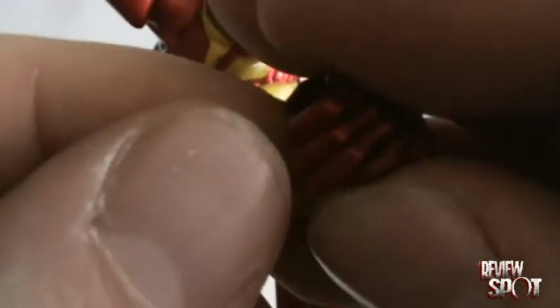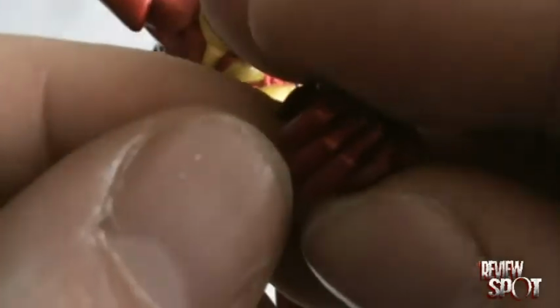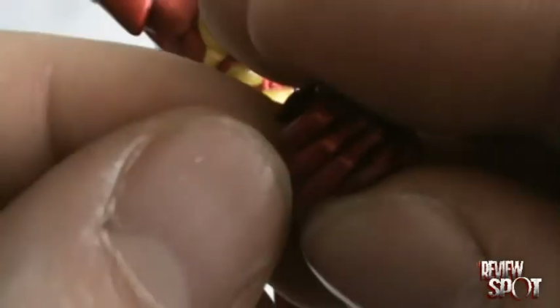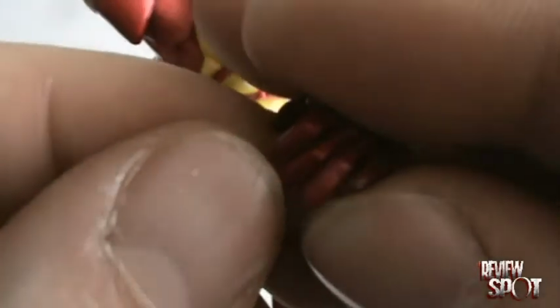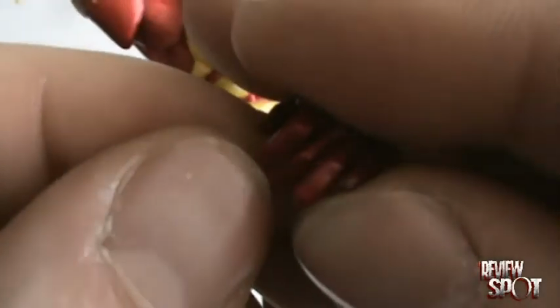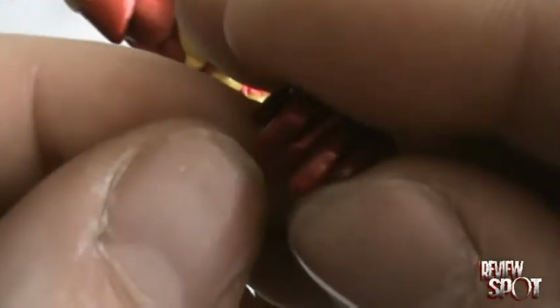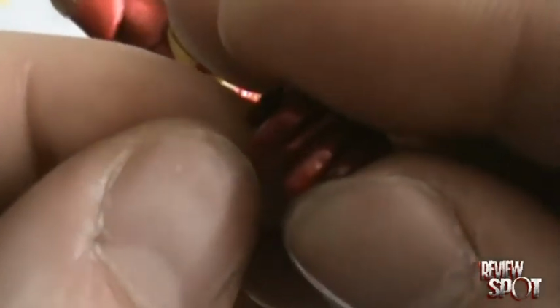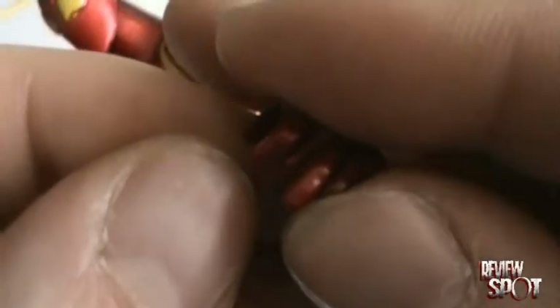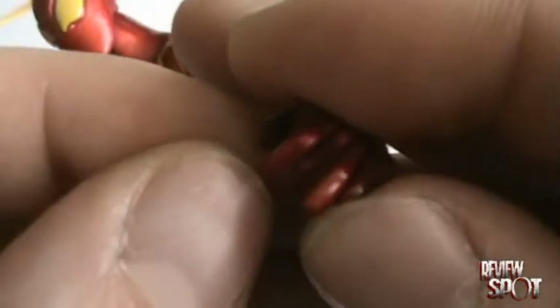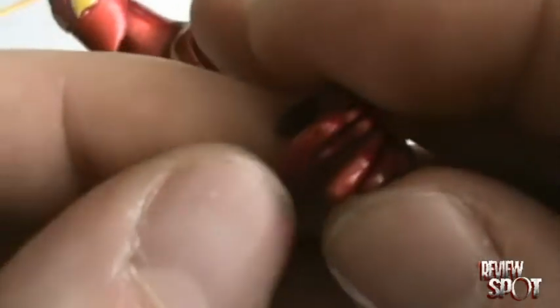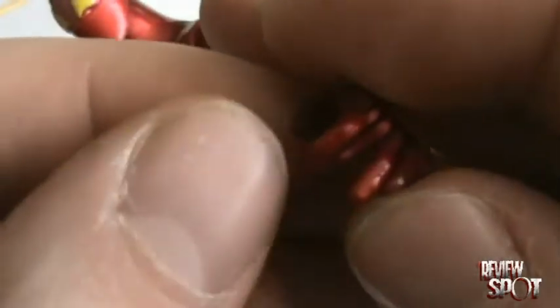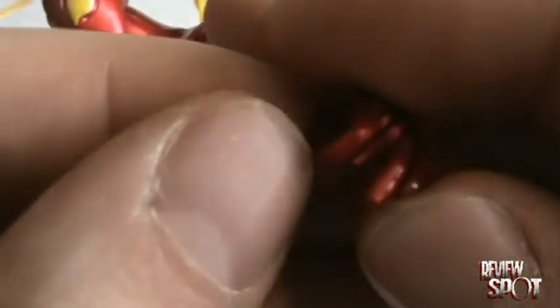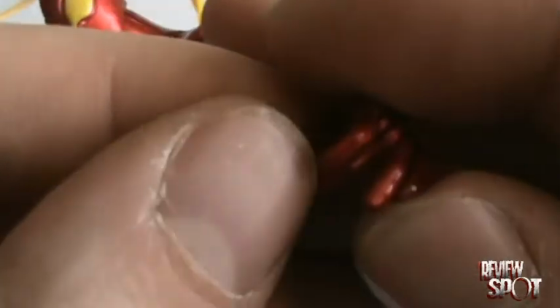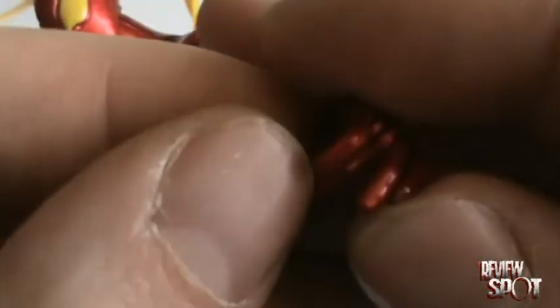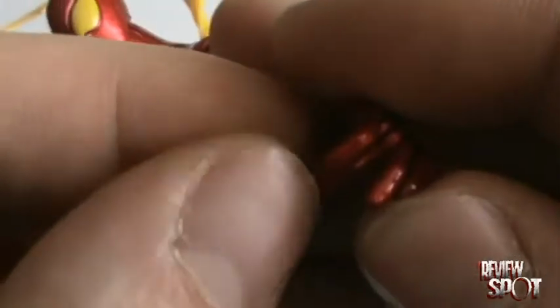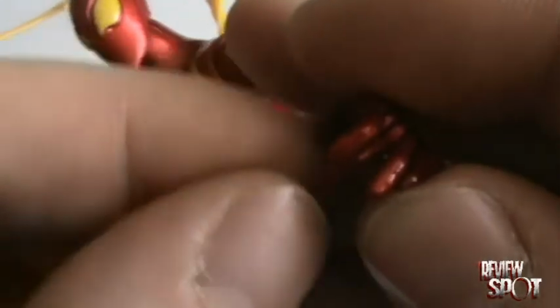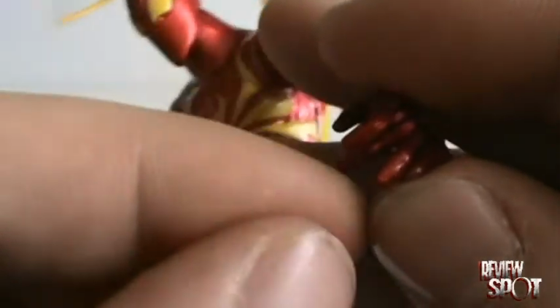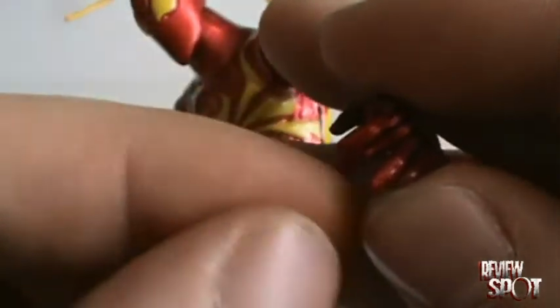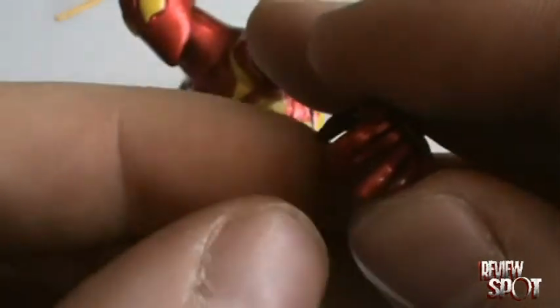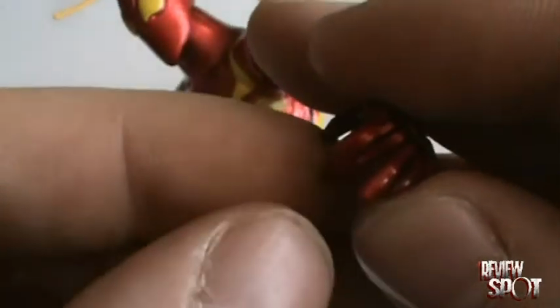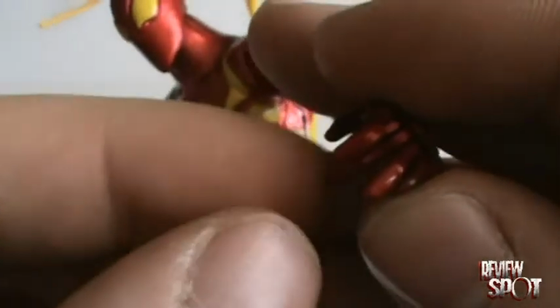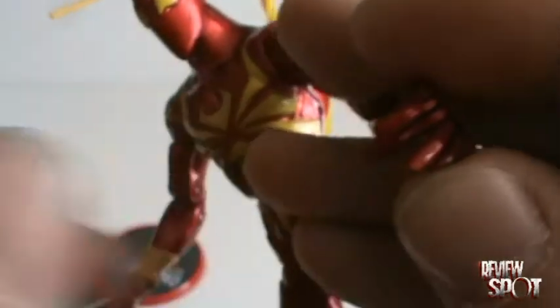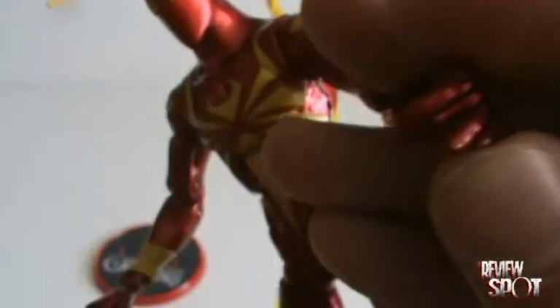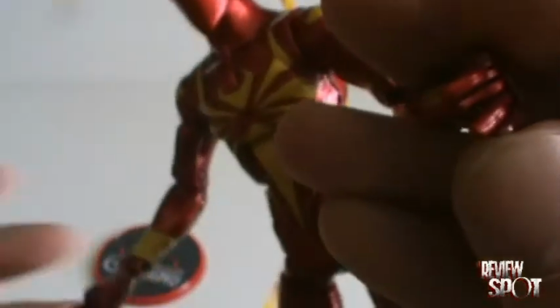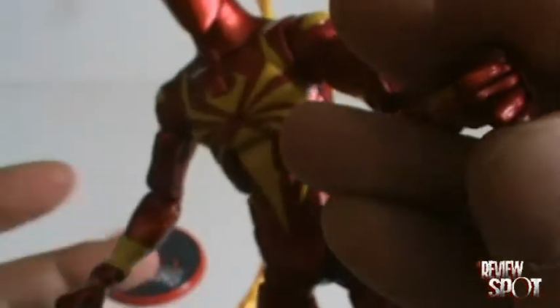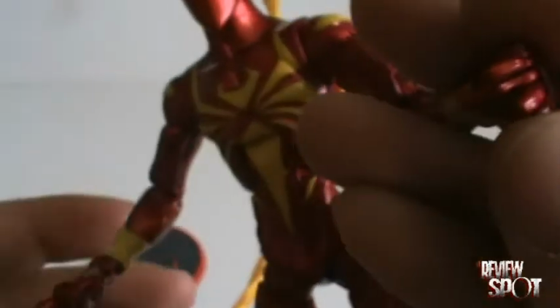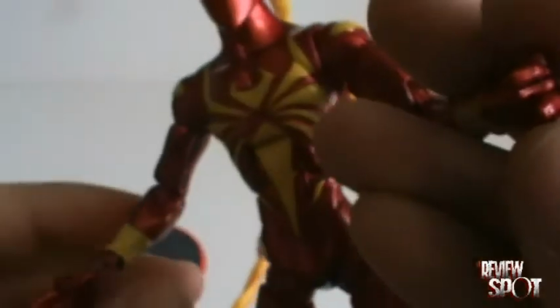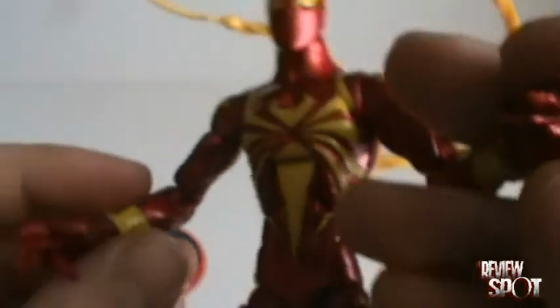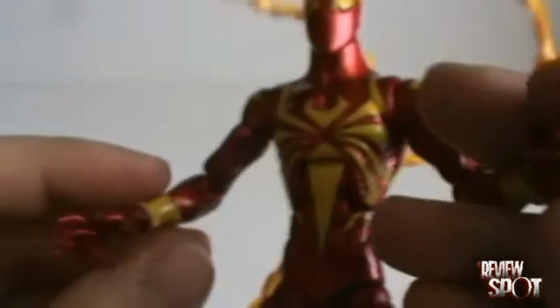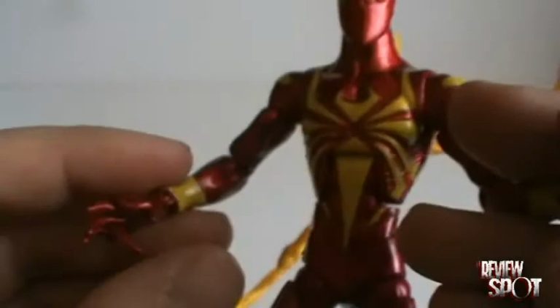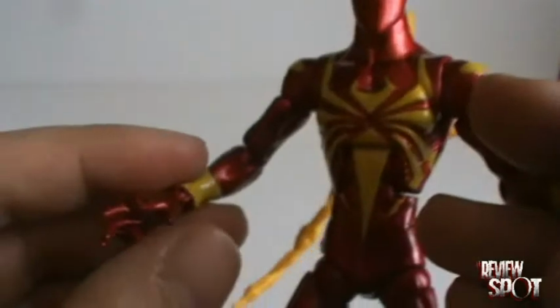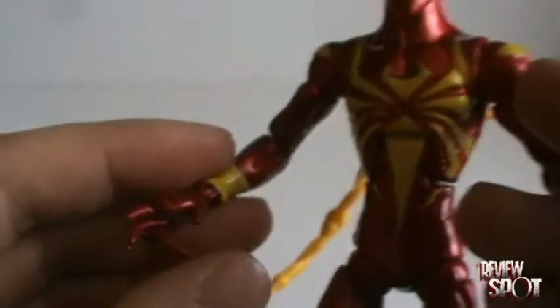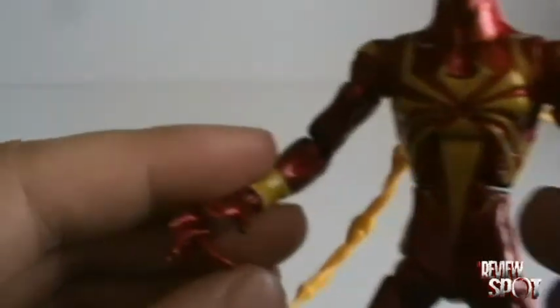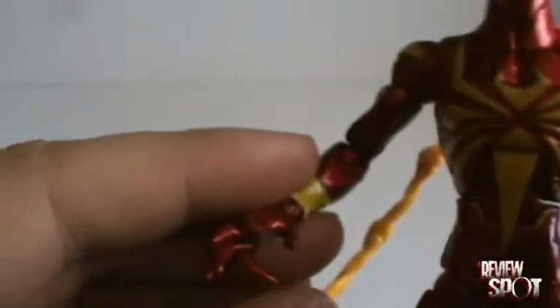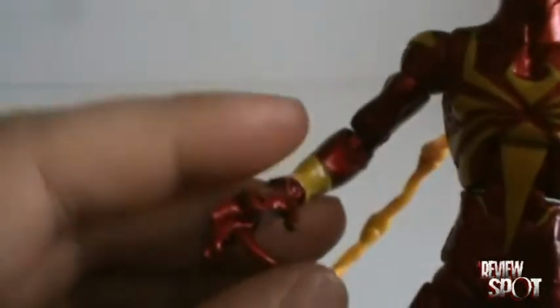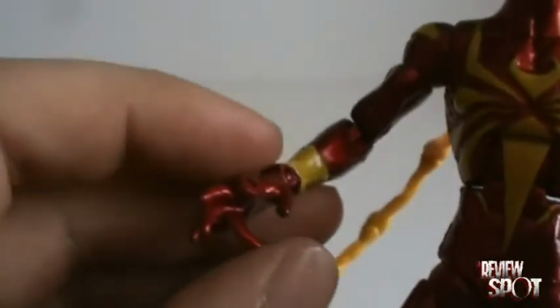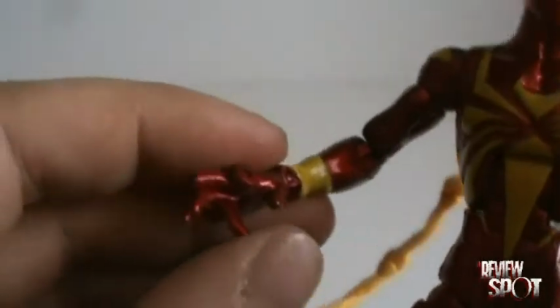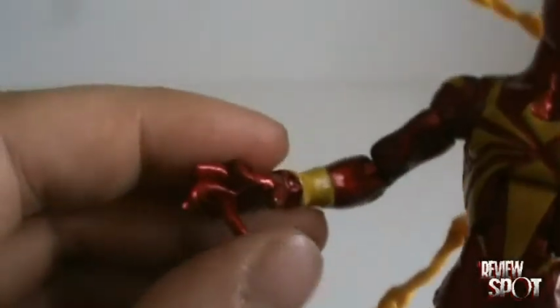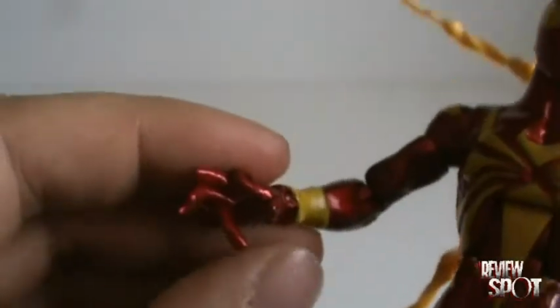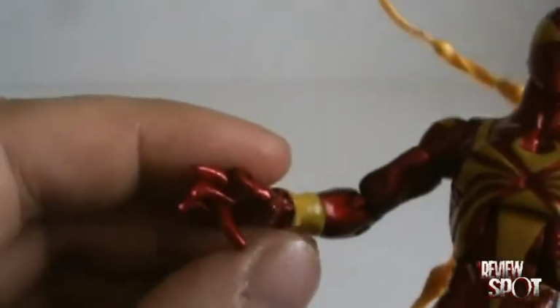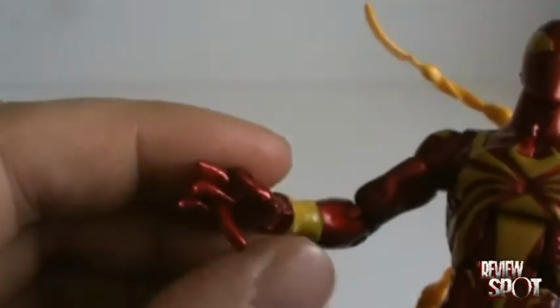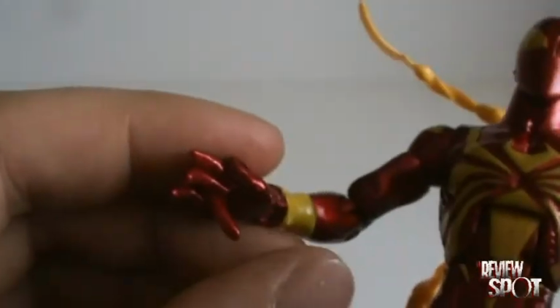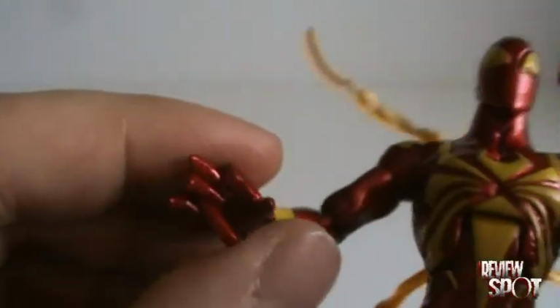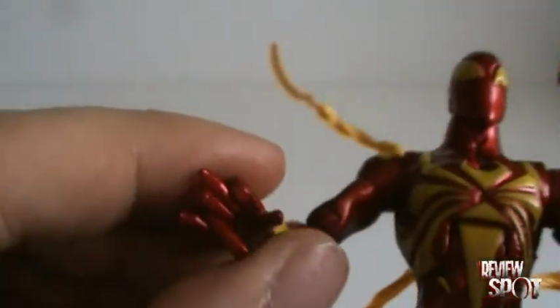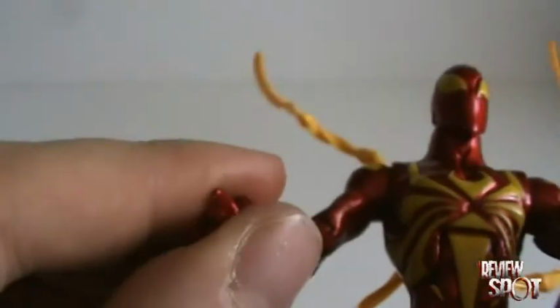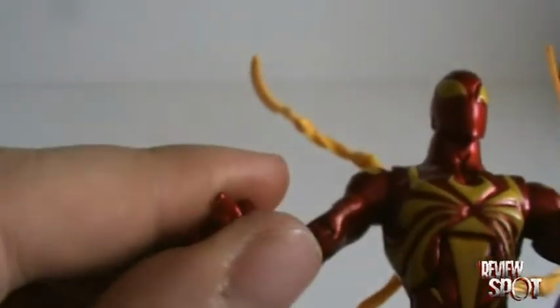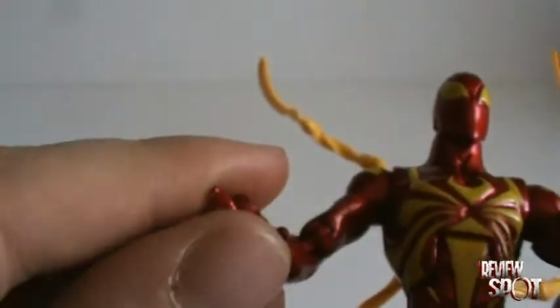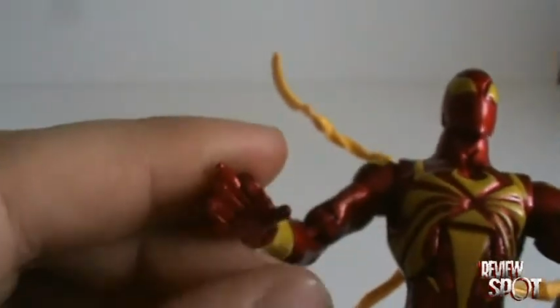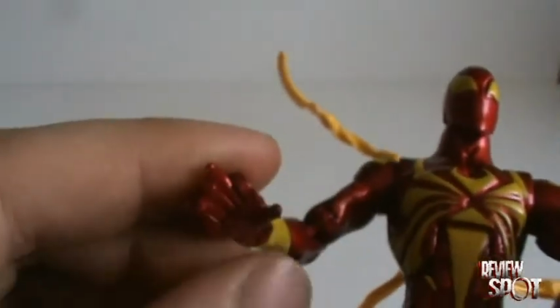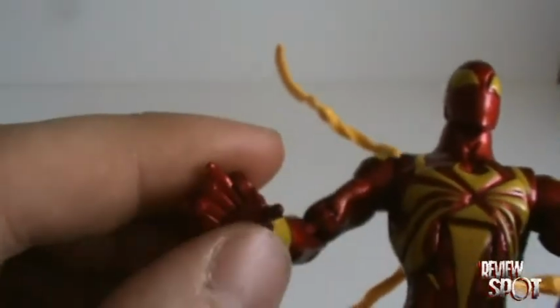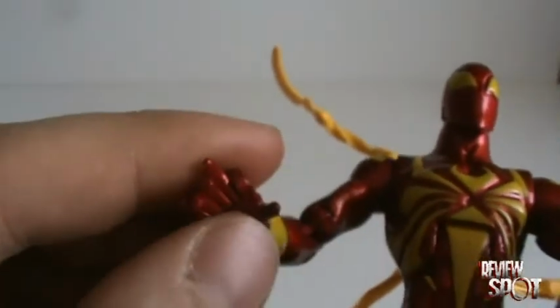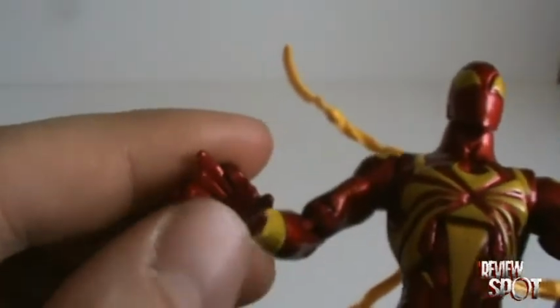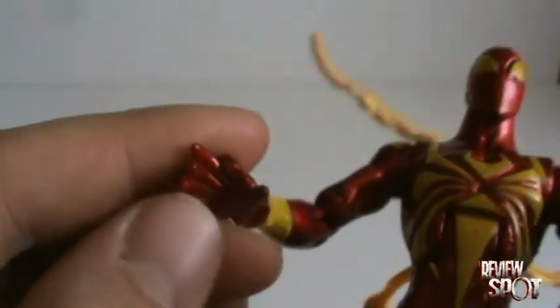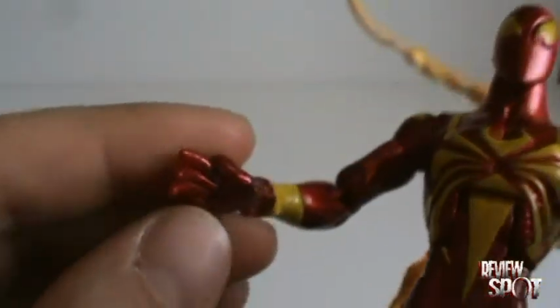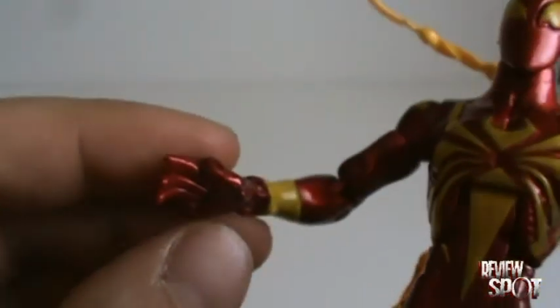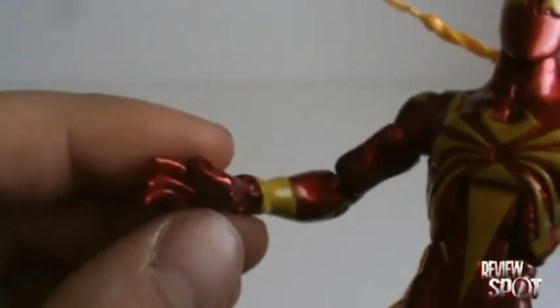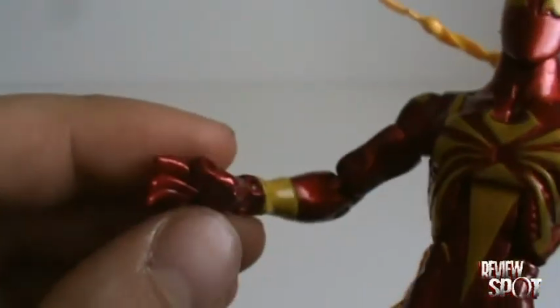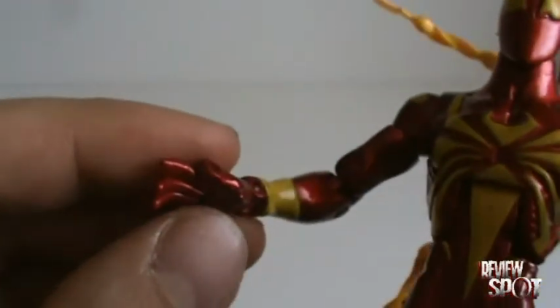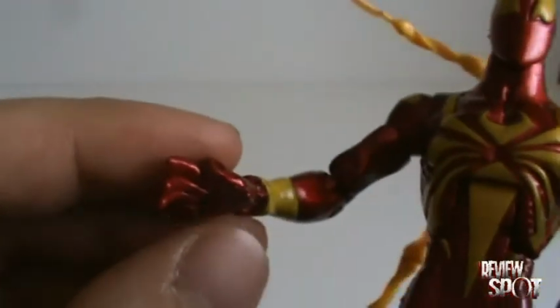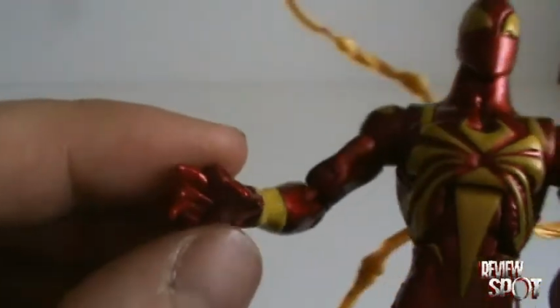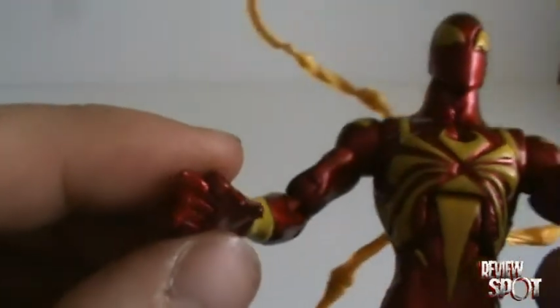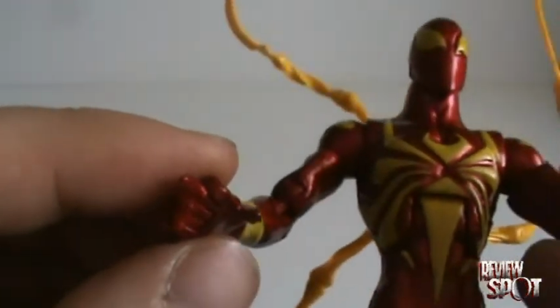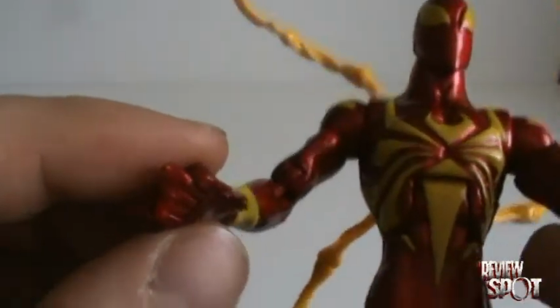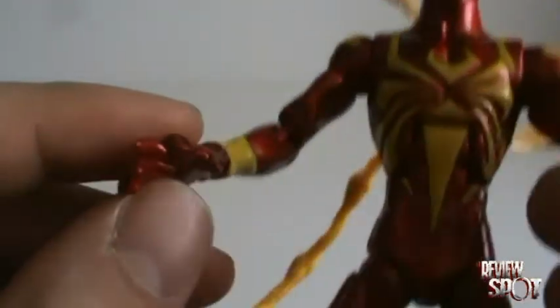It is nice that they've gone with individual fingers, and that's predominant, and you can do it on both hands.